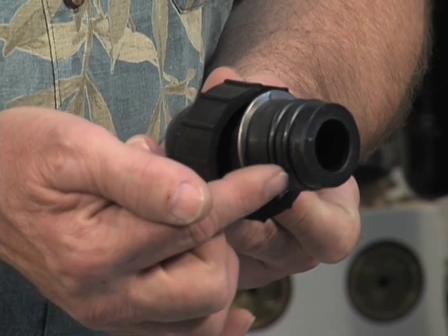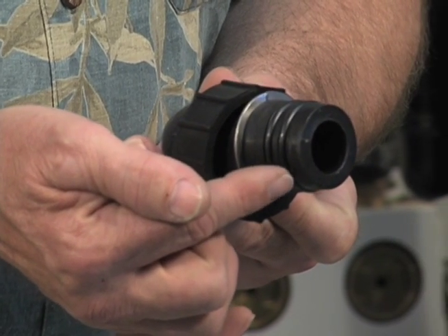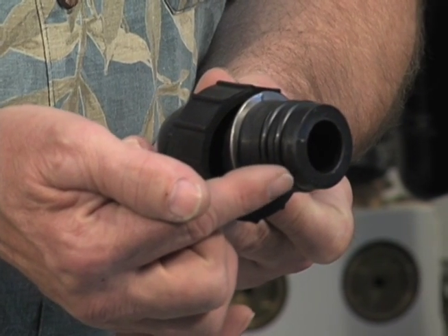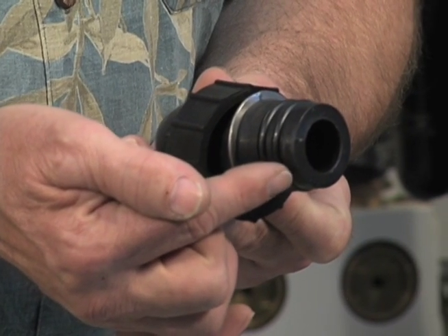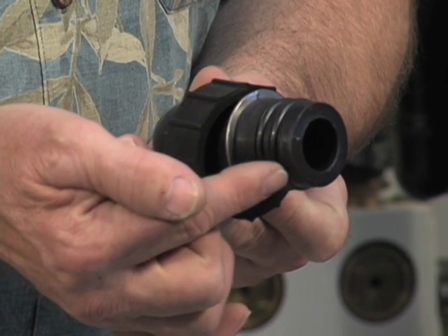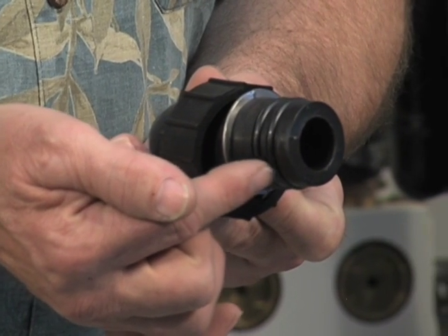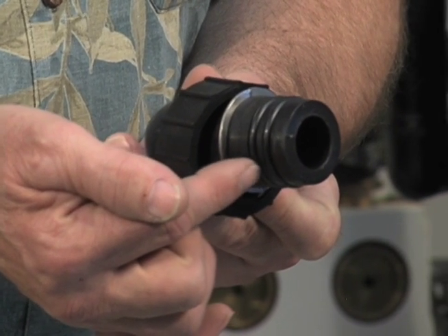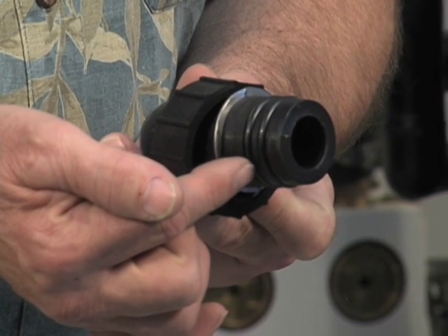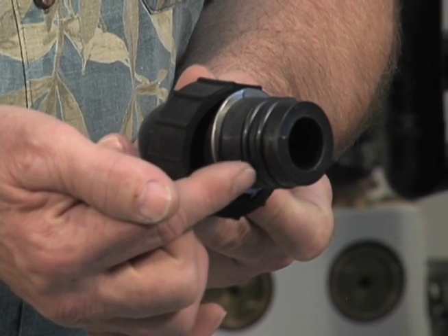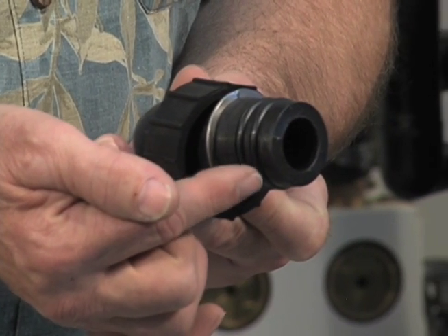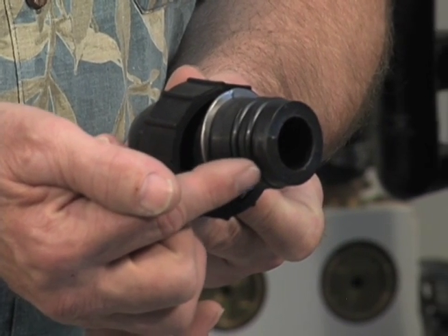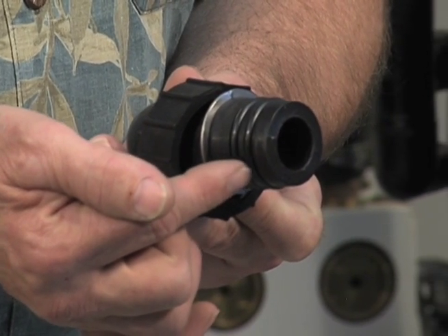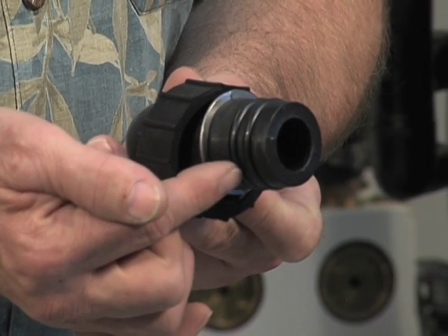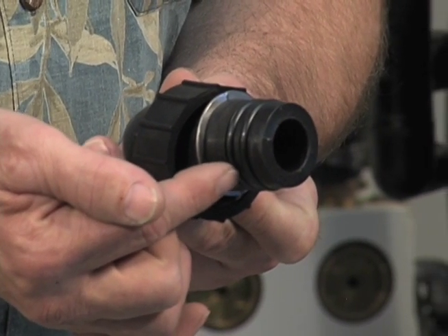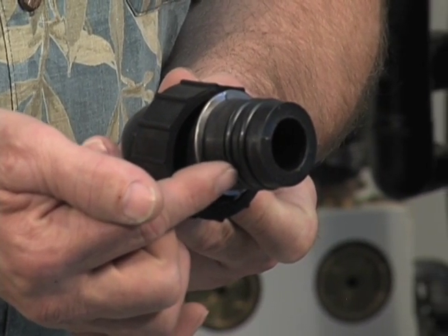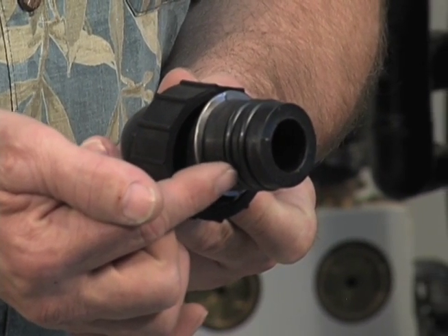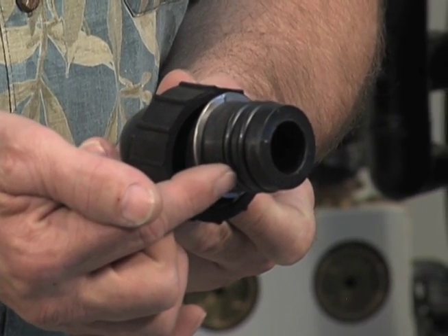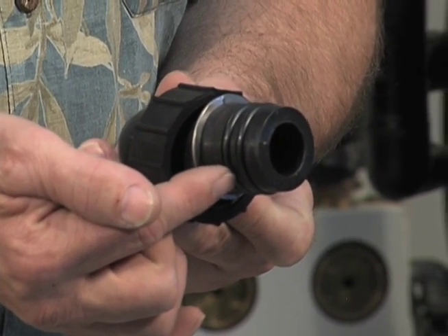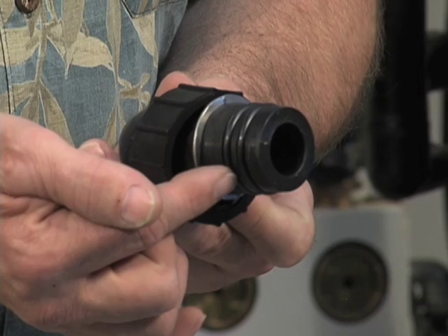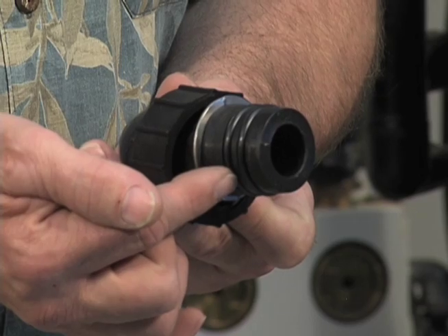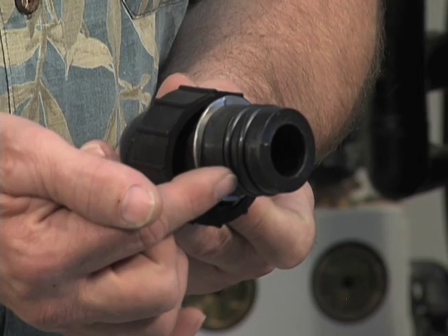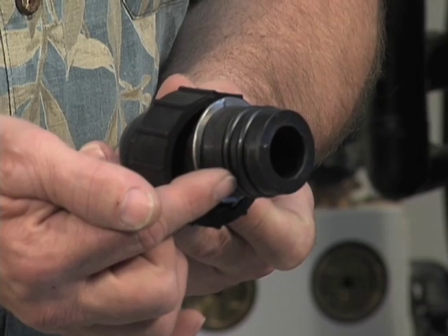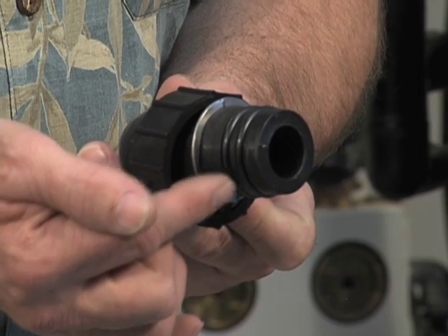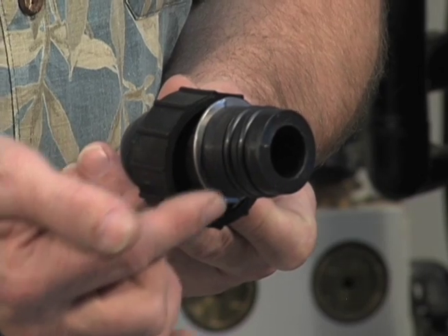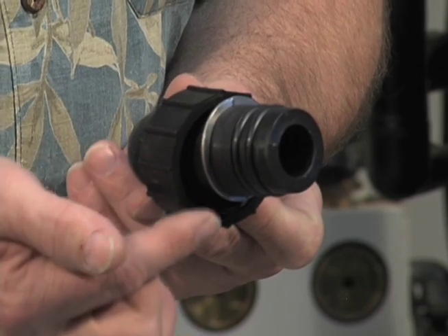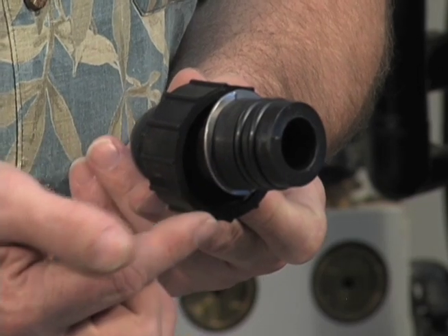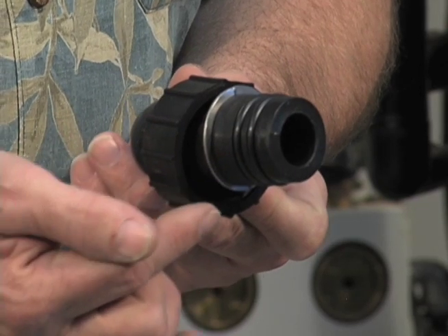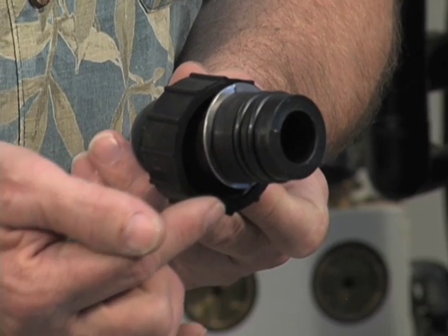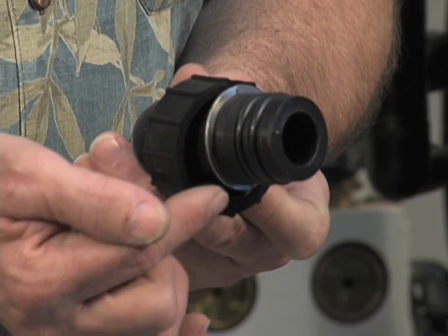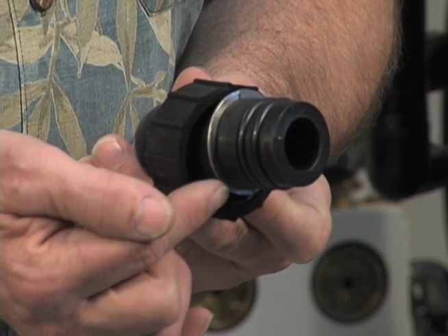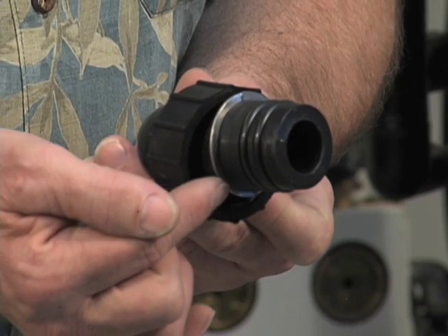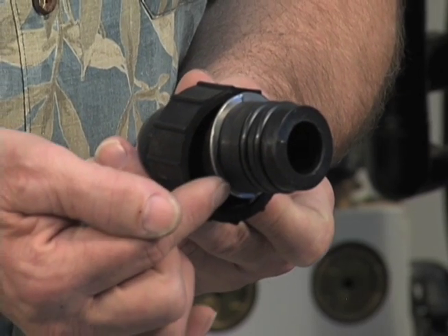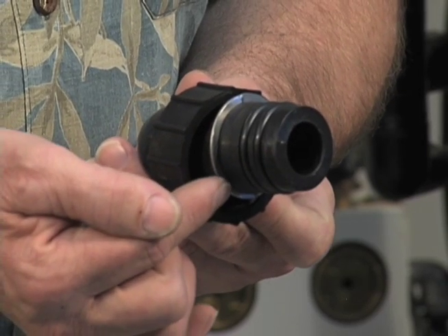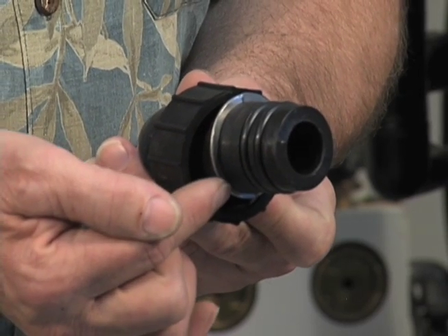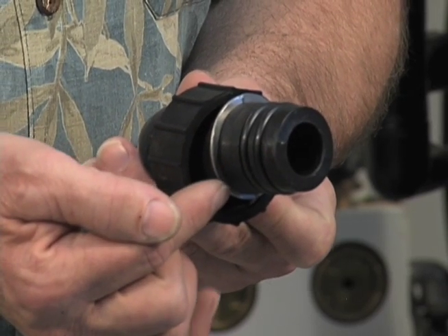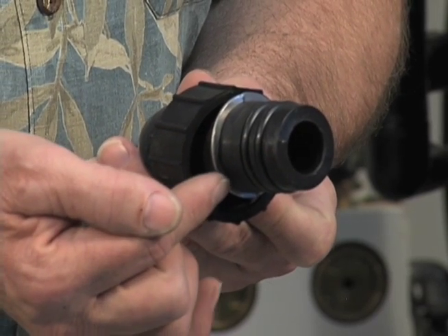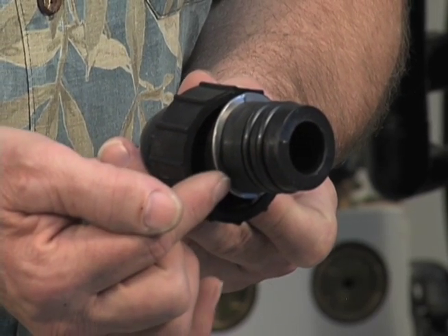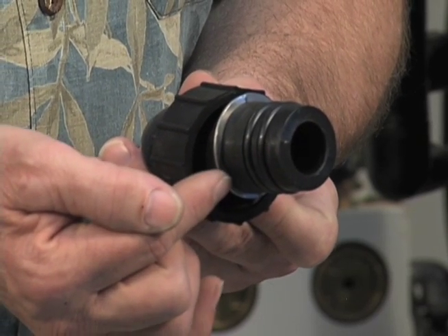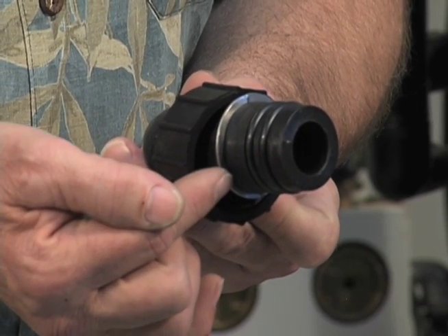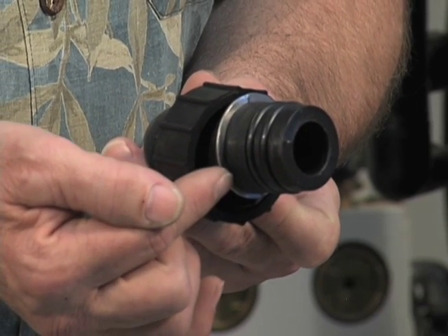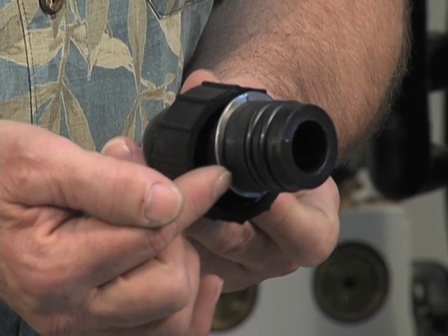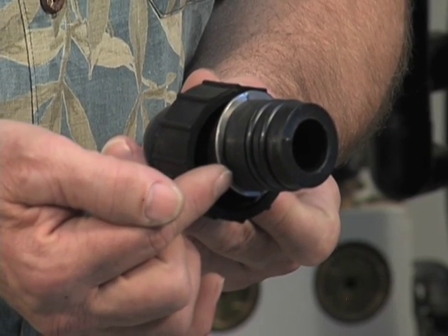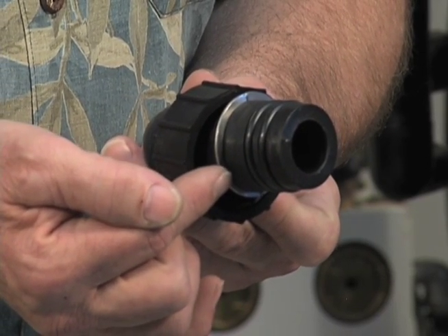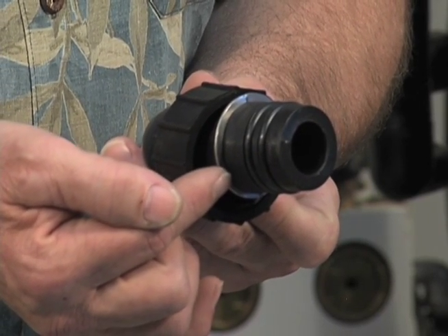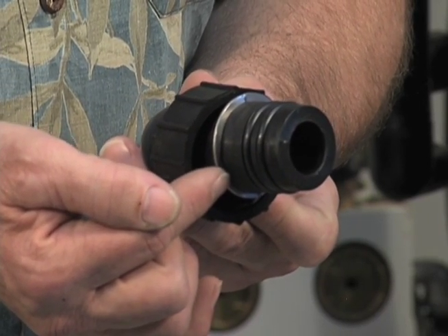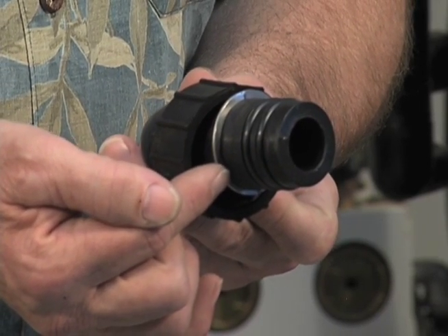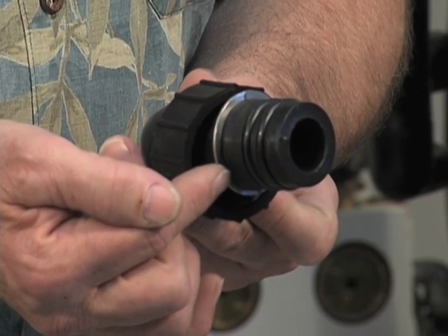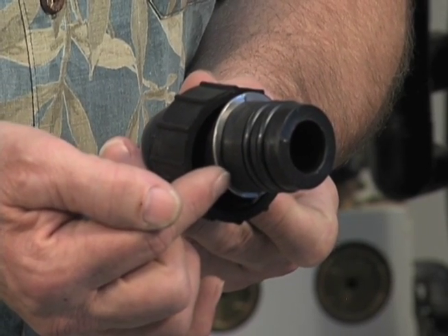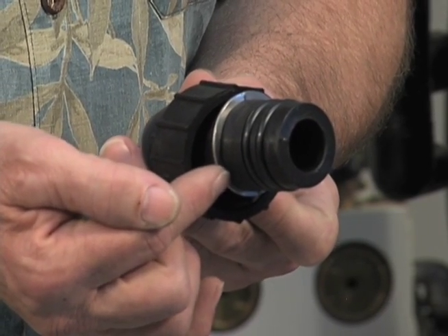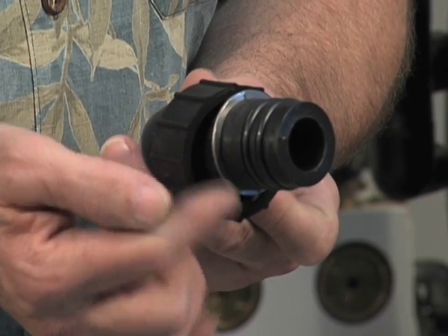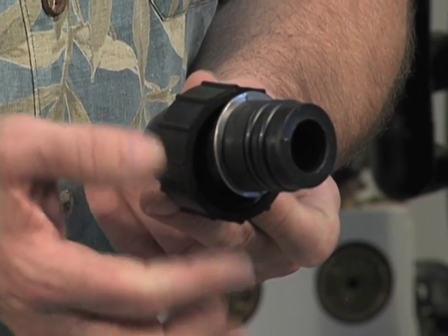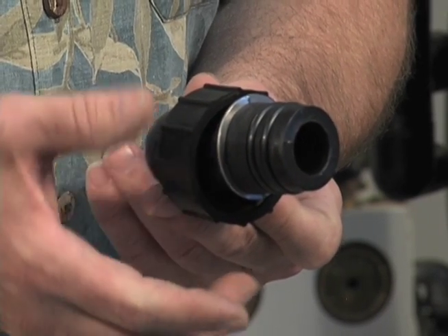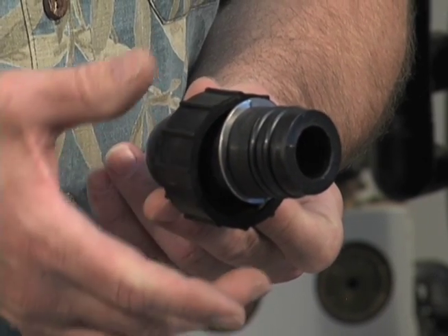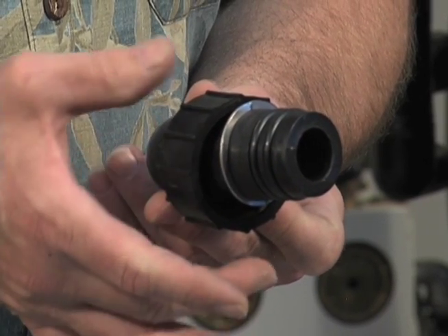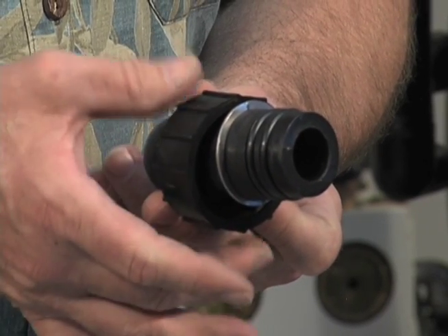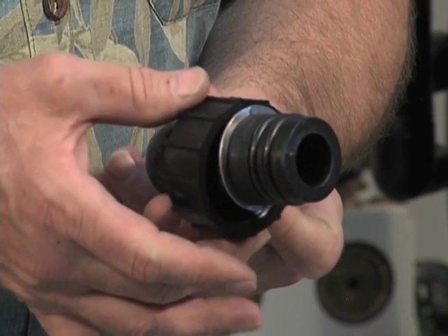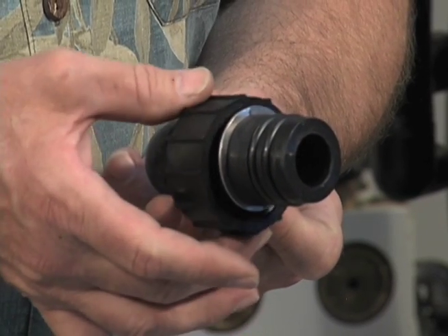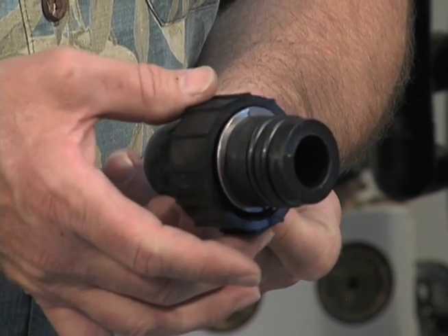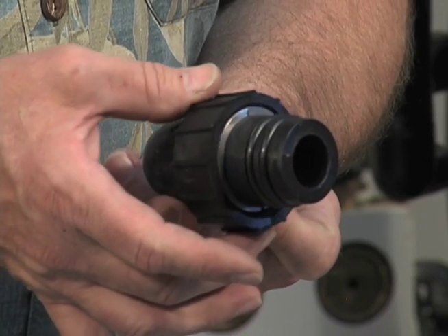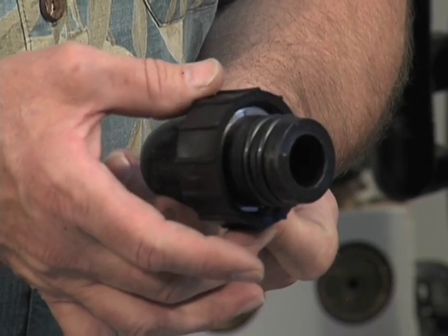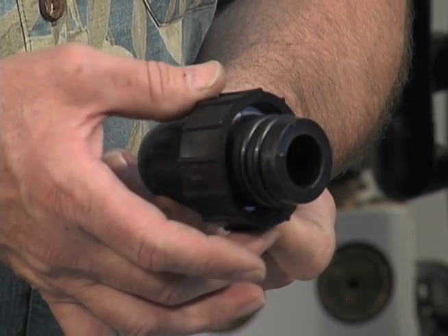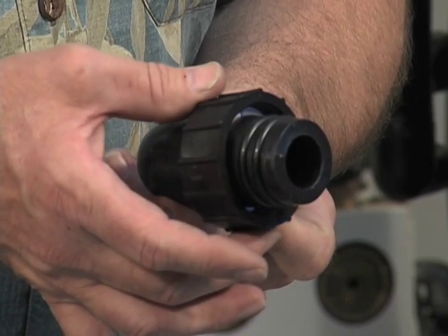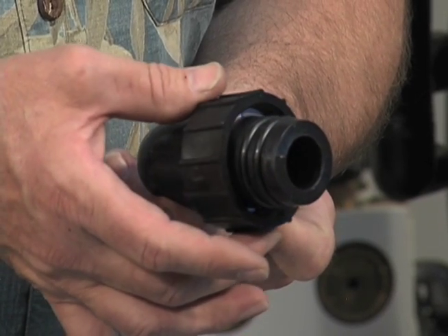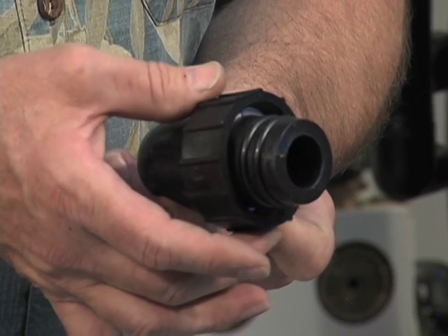You can see here there are two o-rings, one in front of the other. There's an aluminum keeper ring and then a plastic nut.